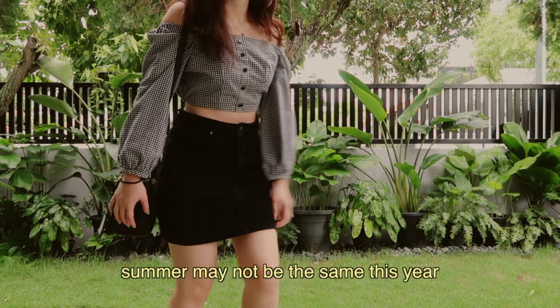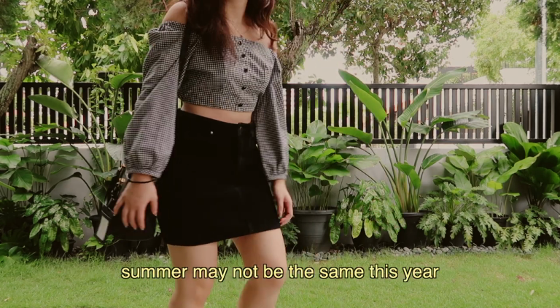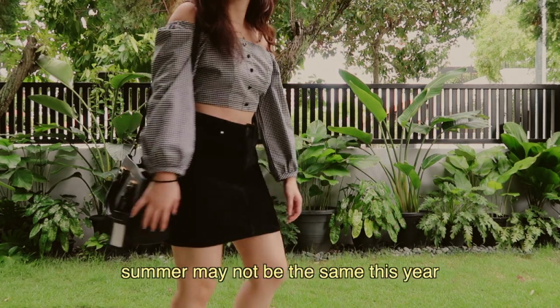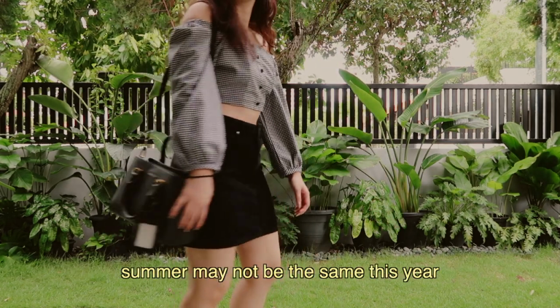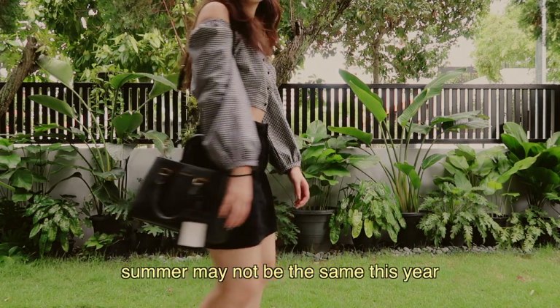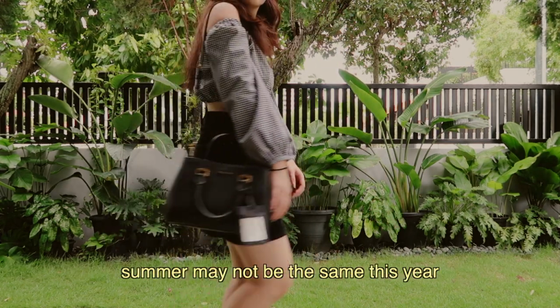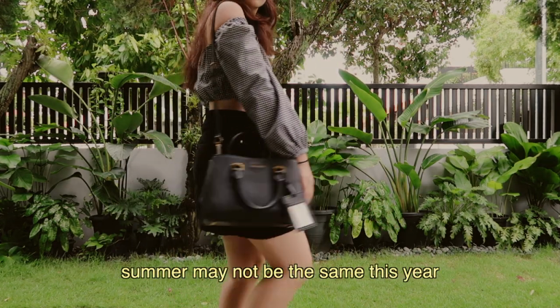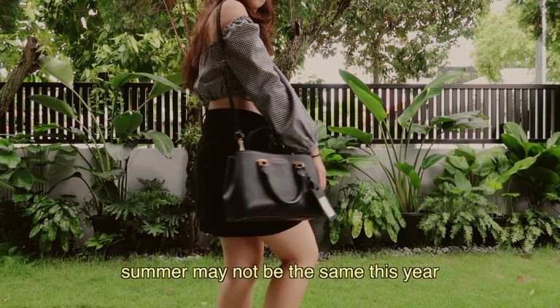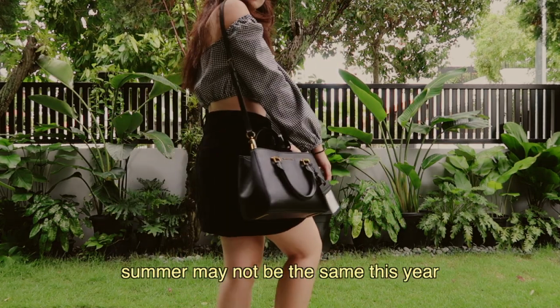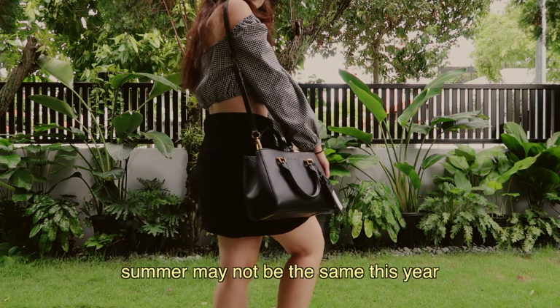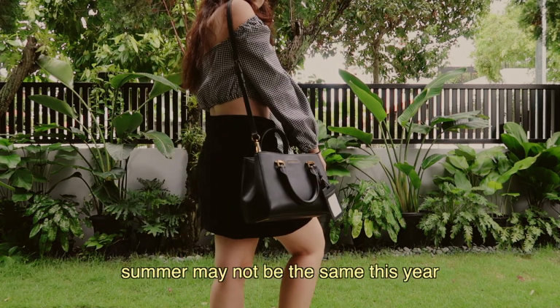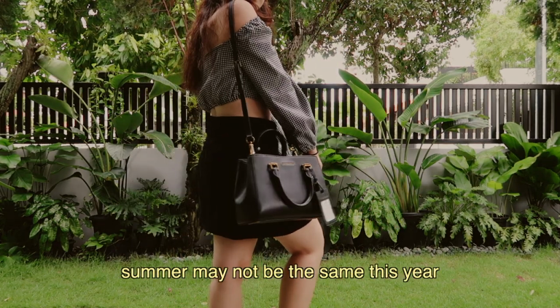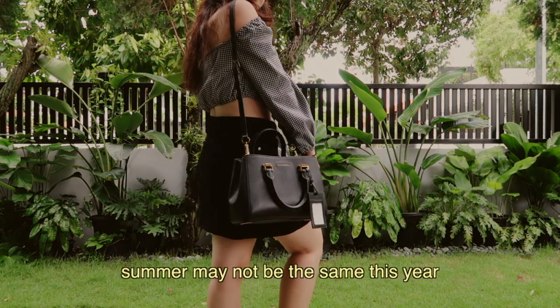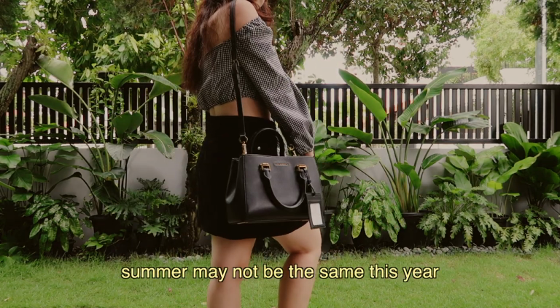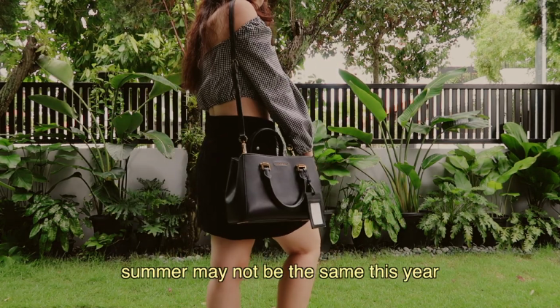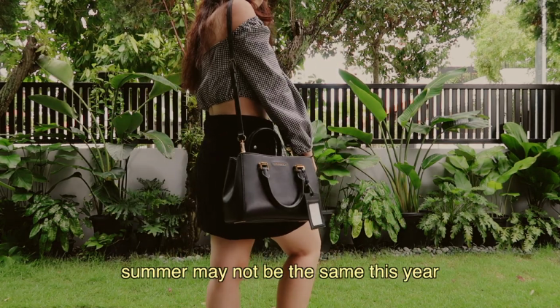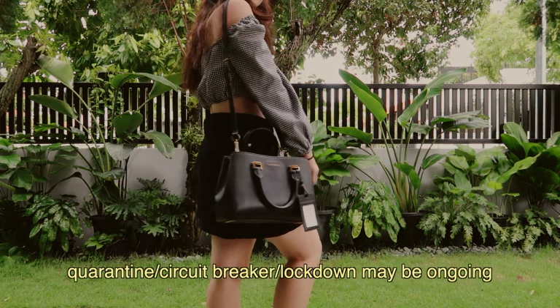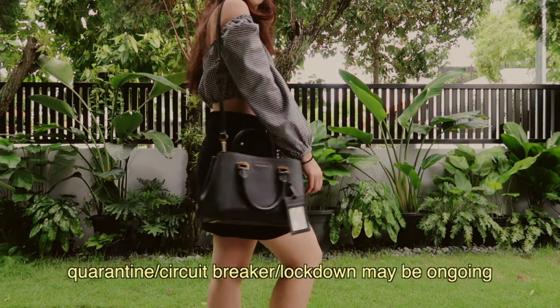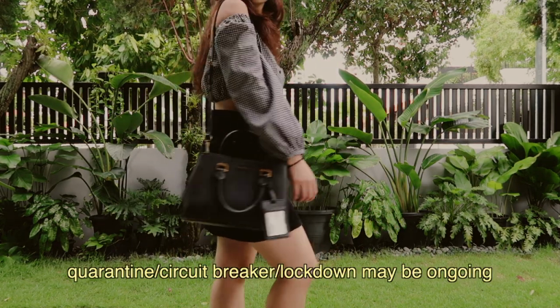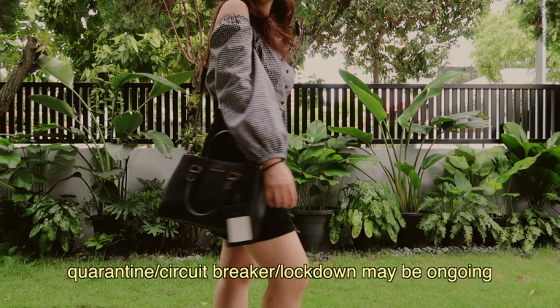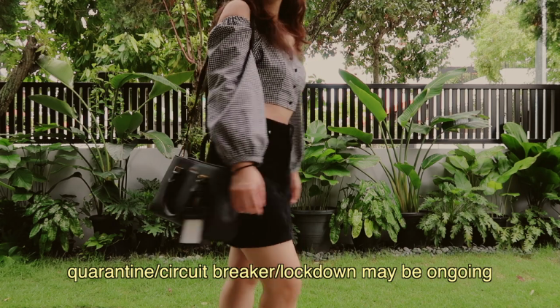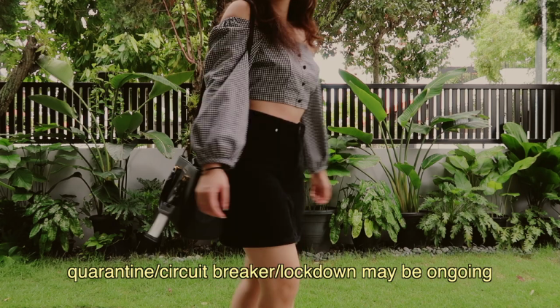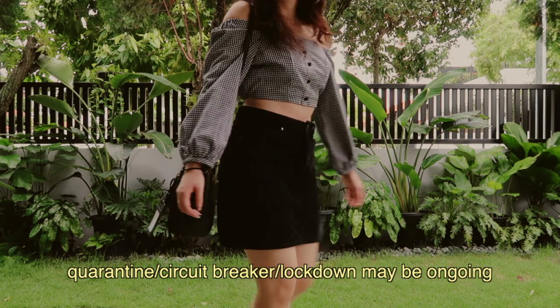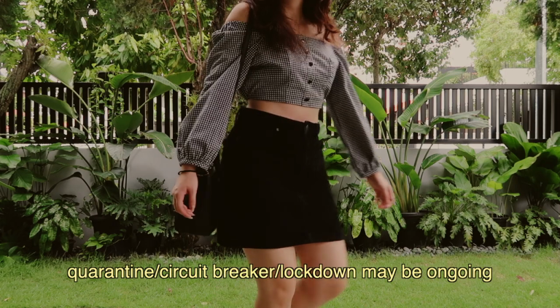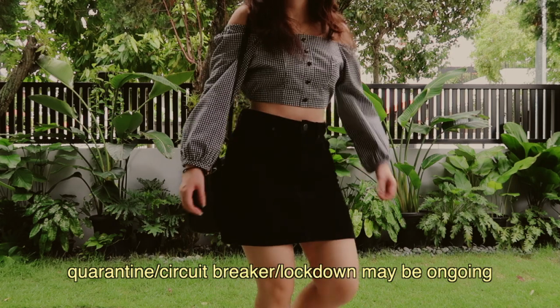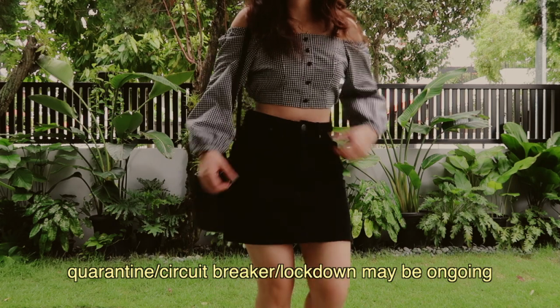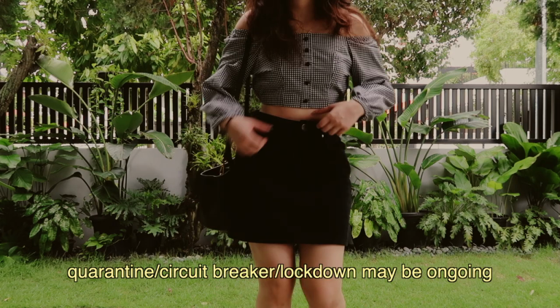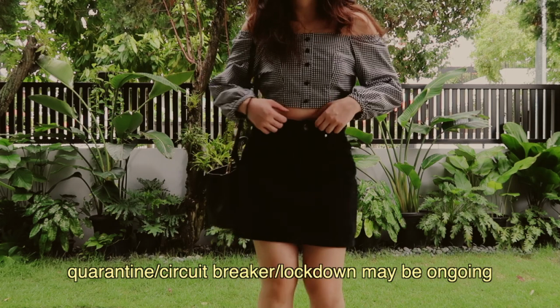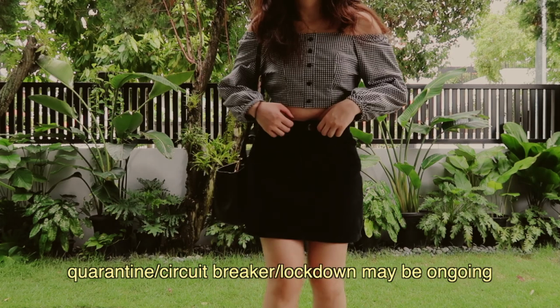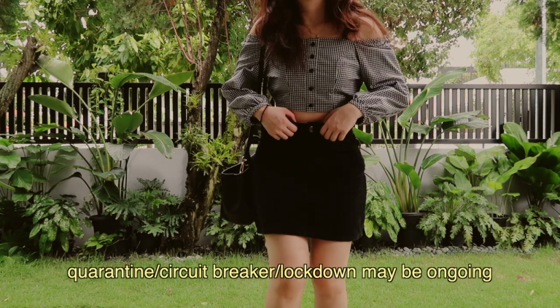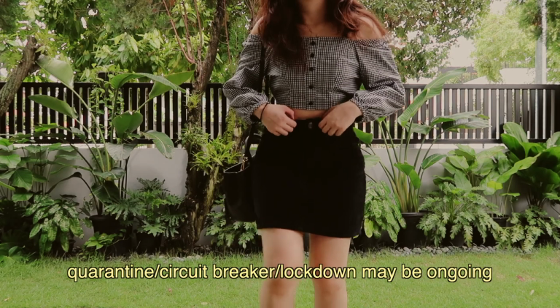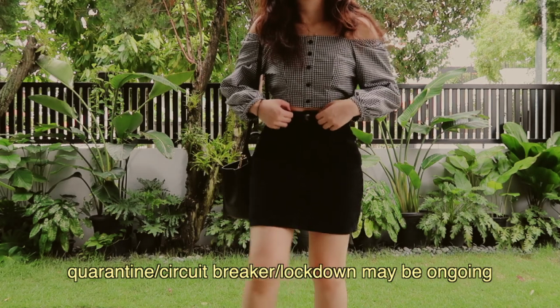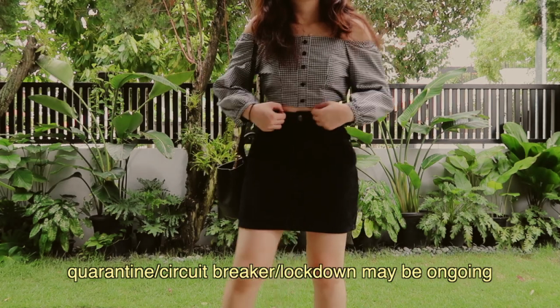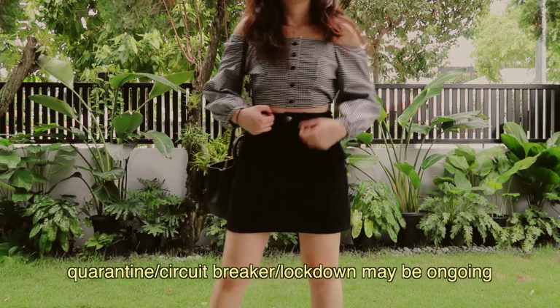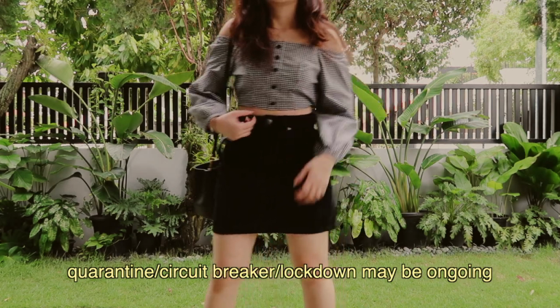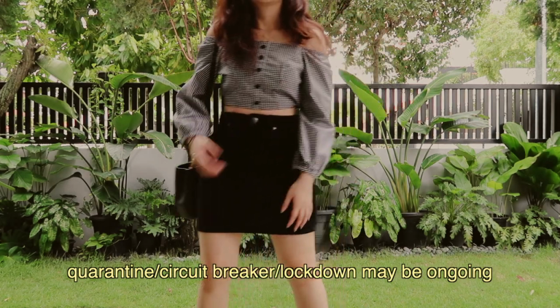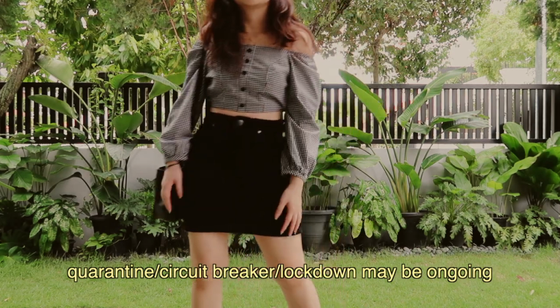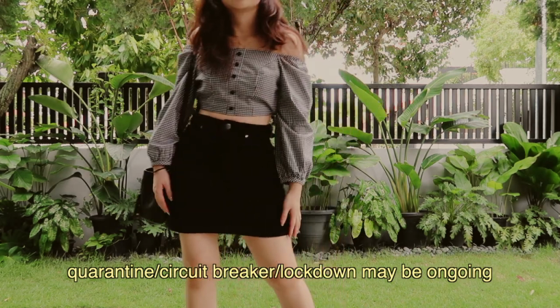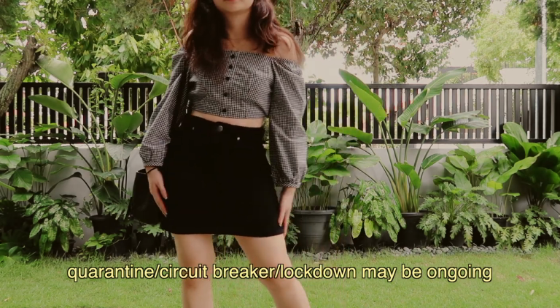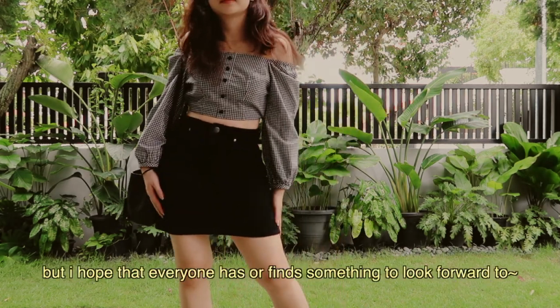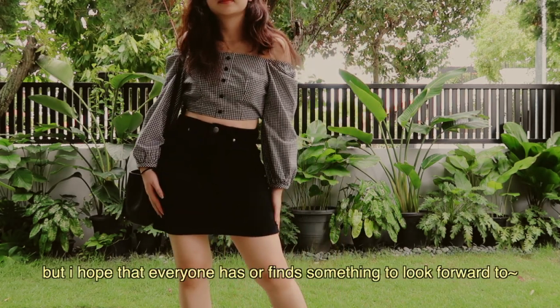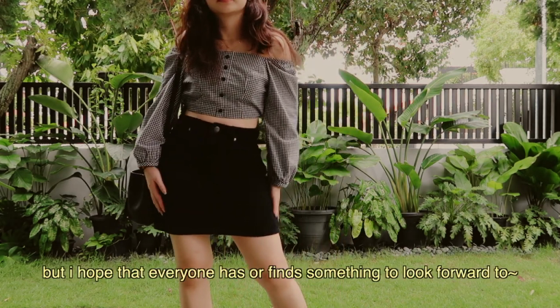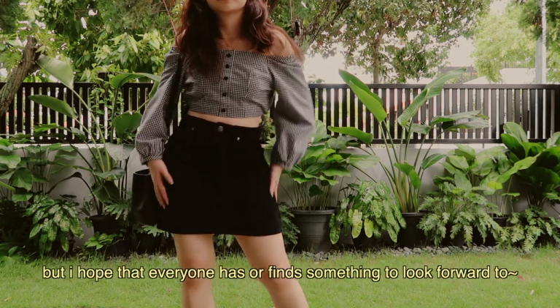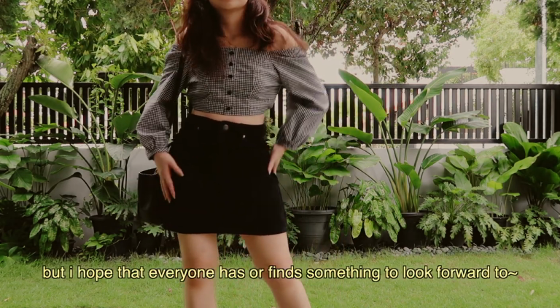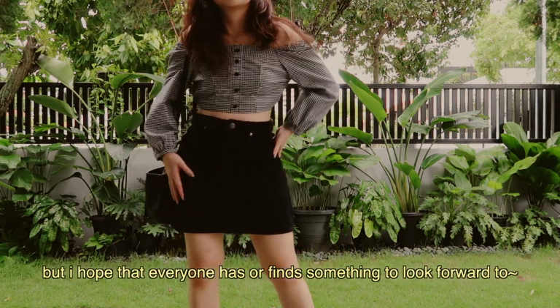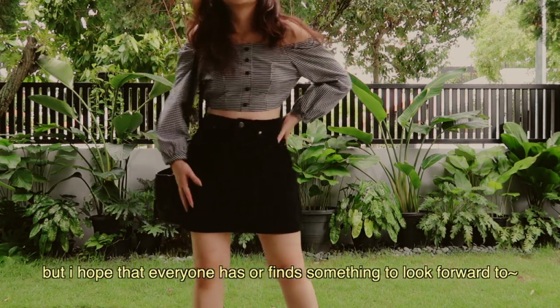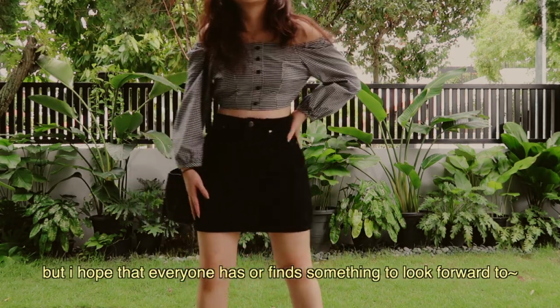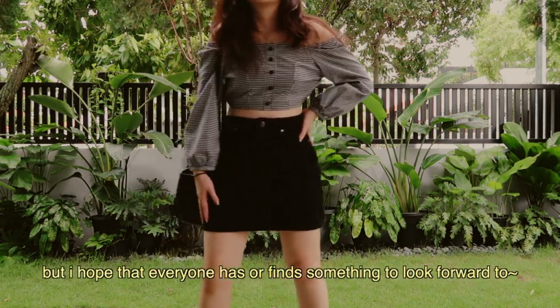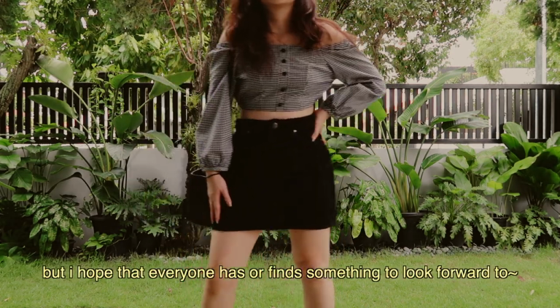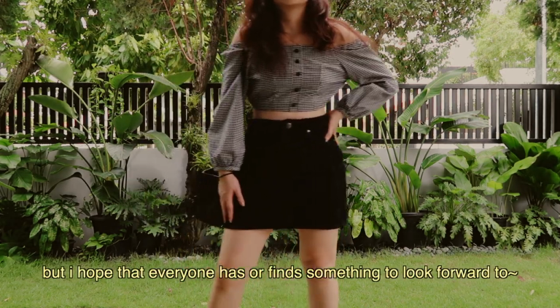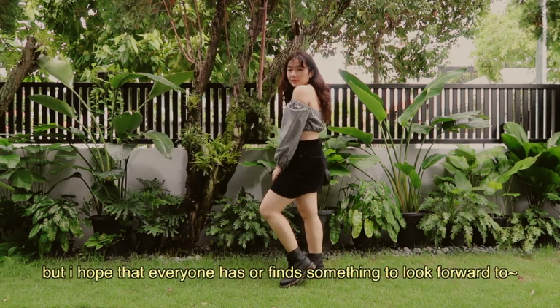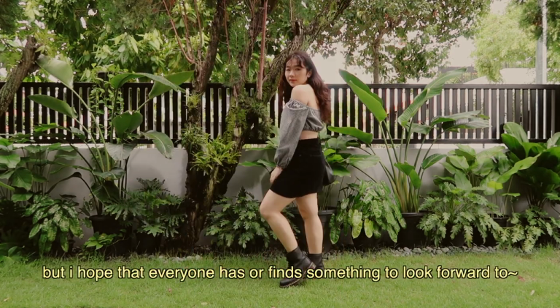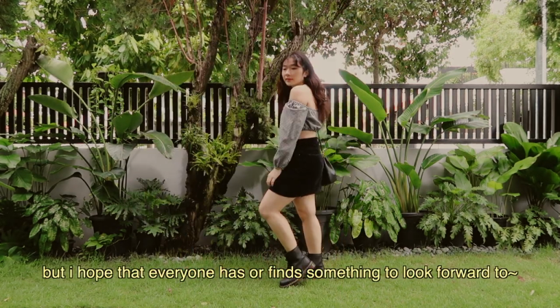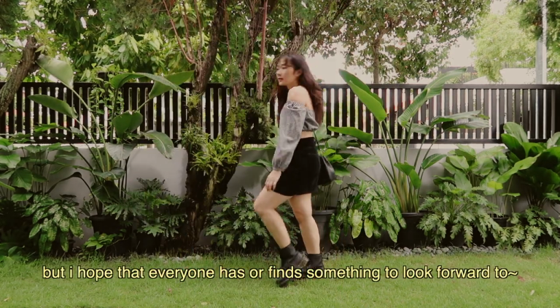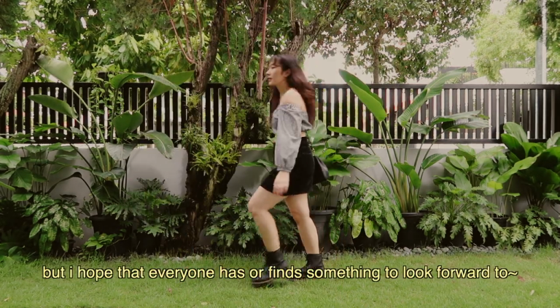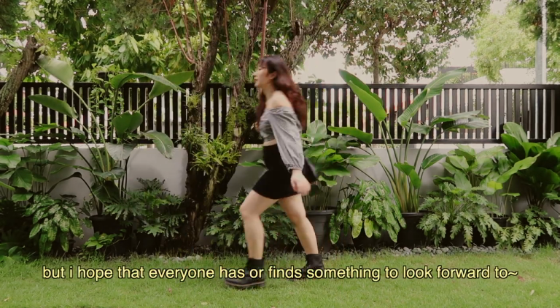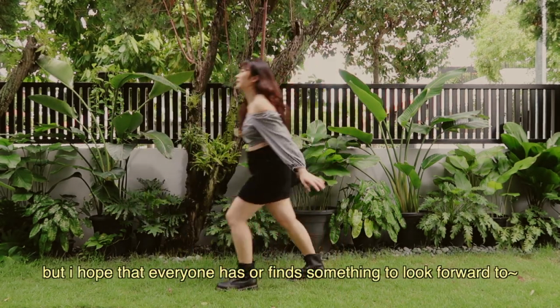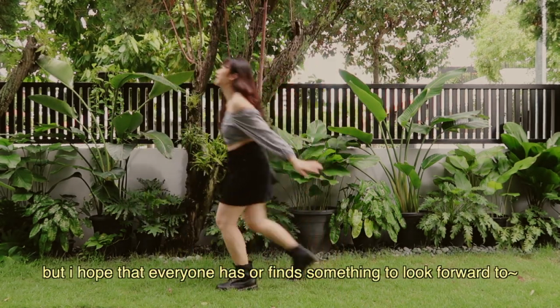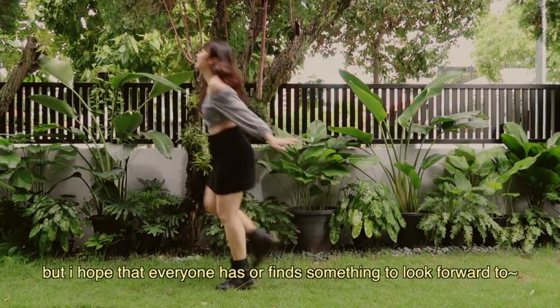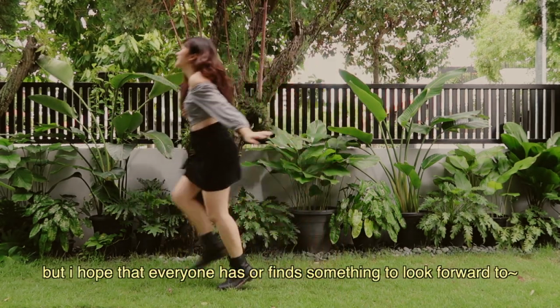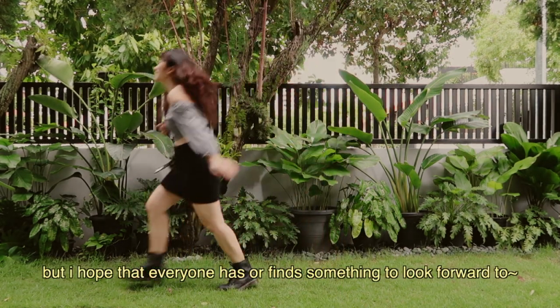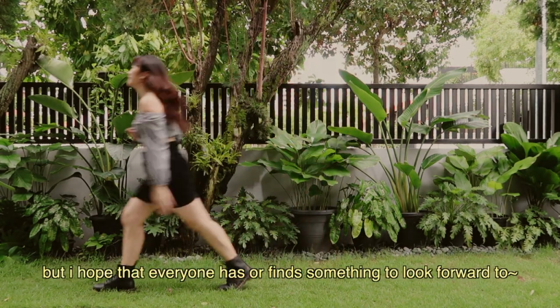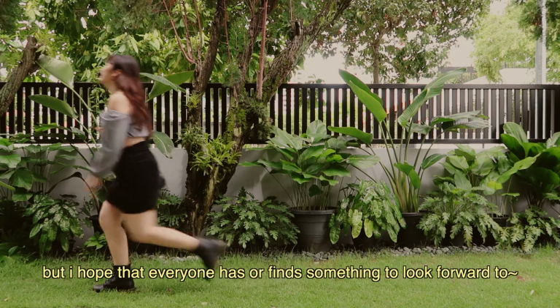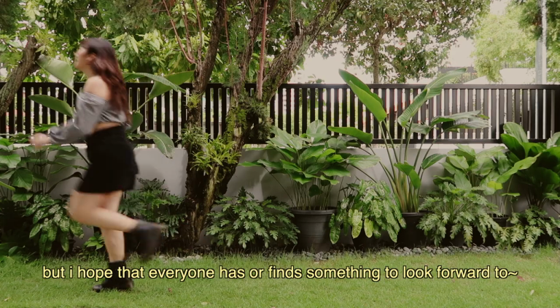Summer may not be the same this year. Quarantine, circuit breaker, lockdown may be ongoing, but I hope that everyone has or finds something to look forward to.